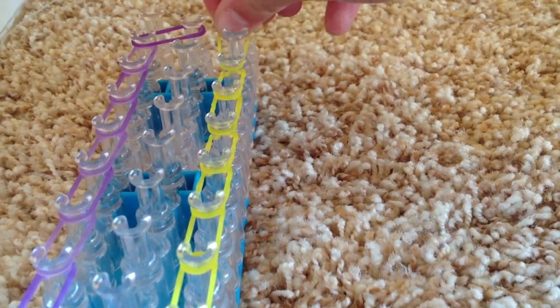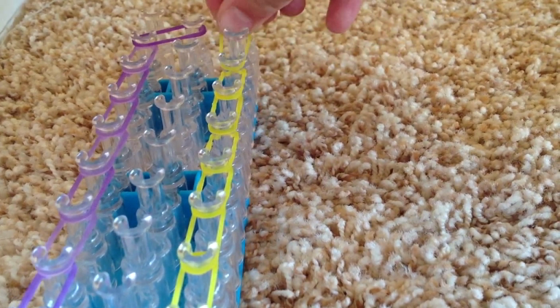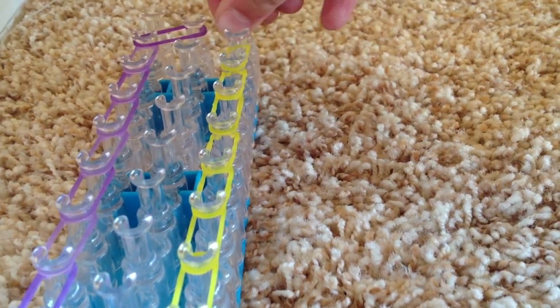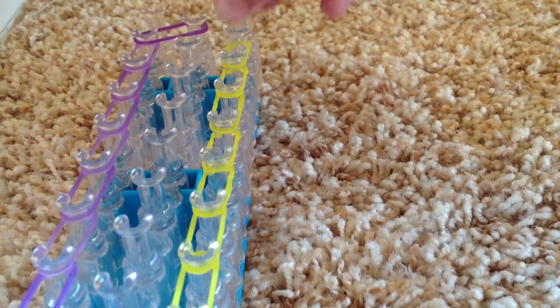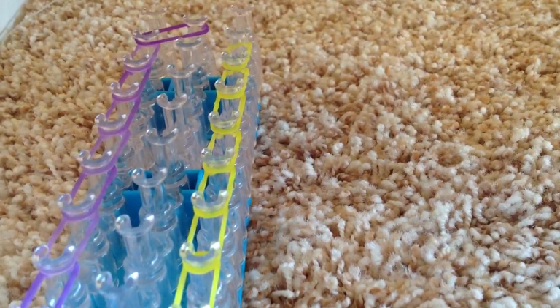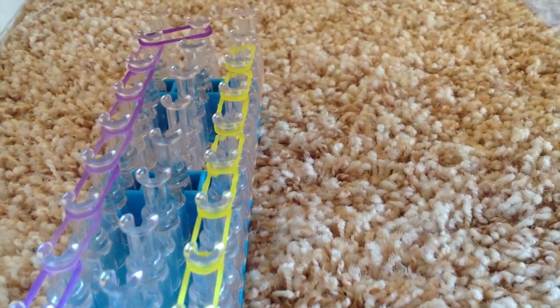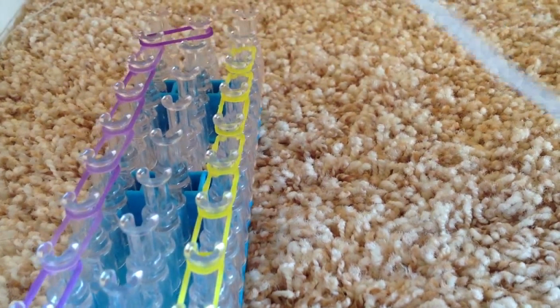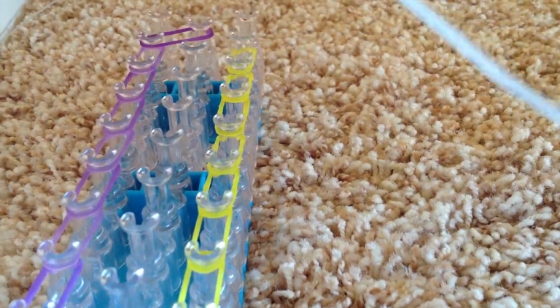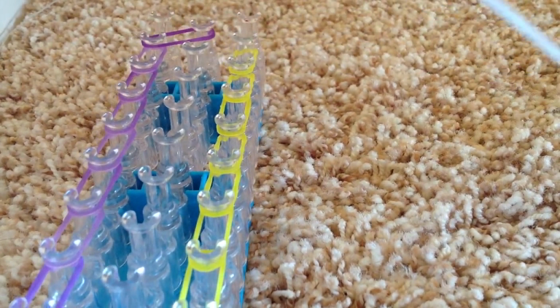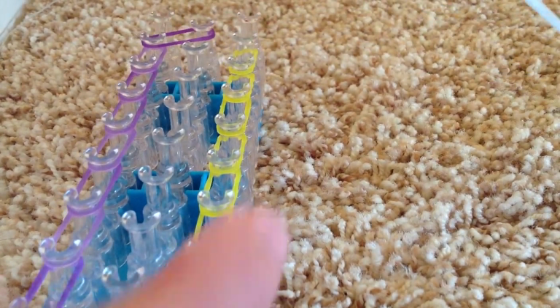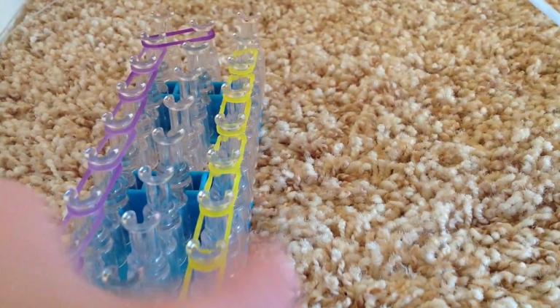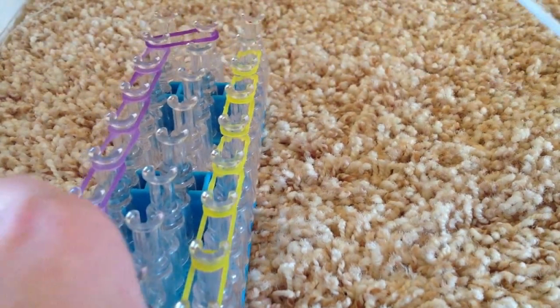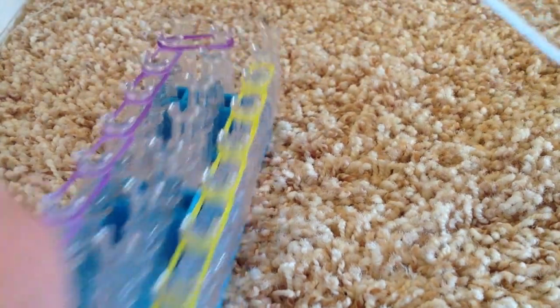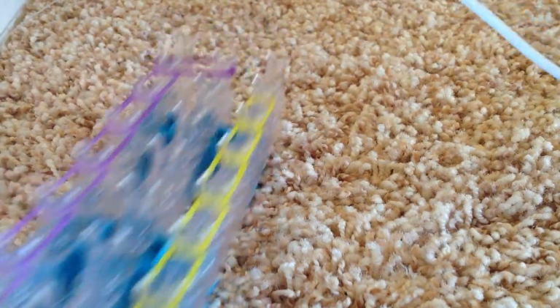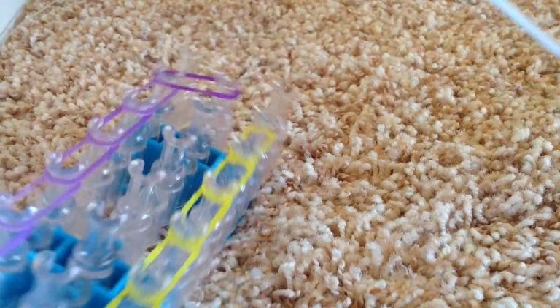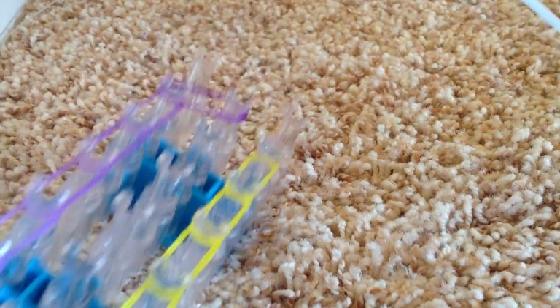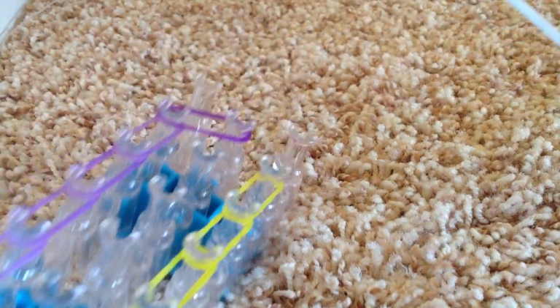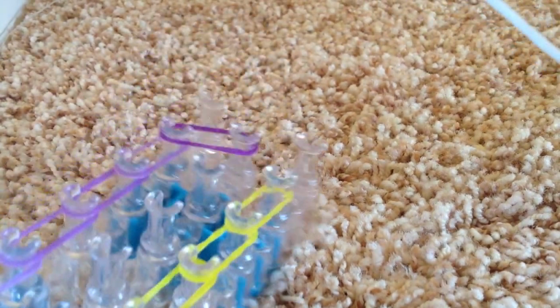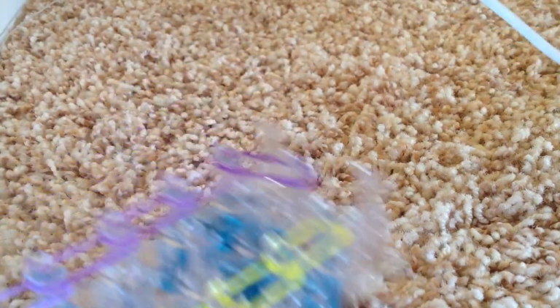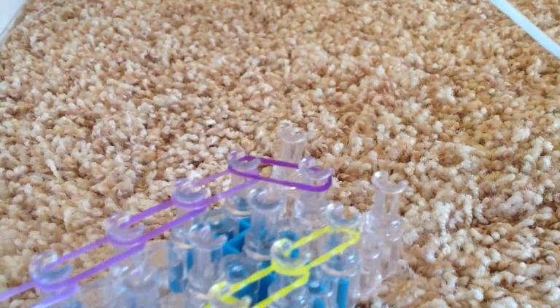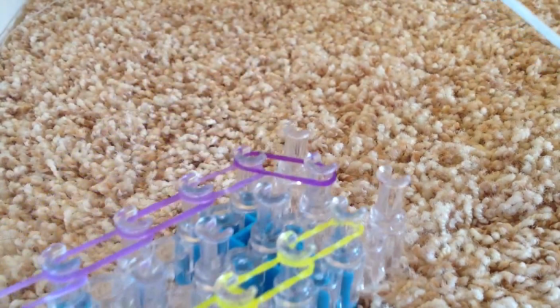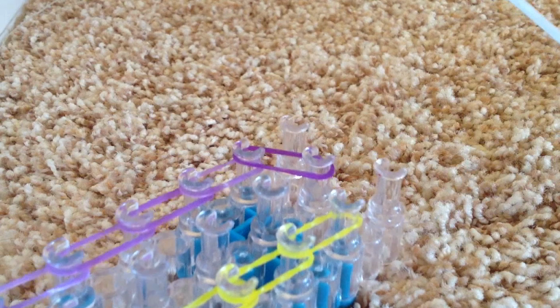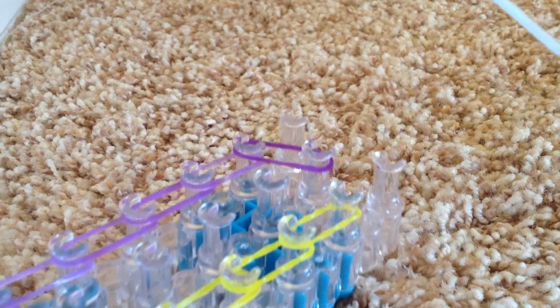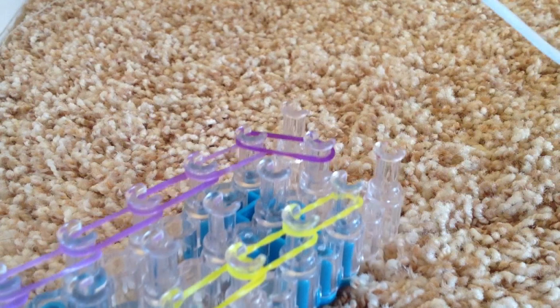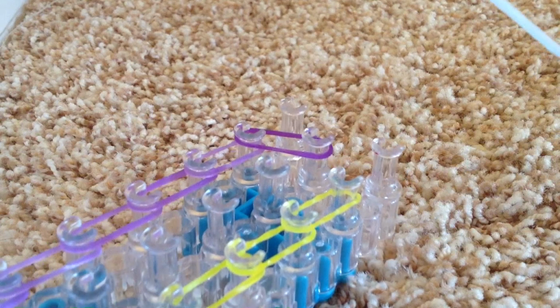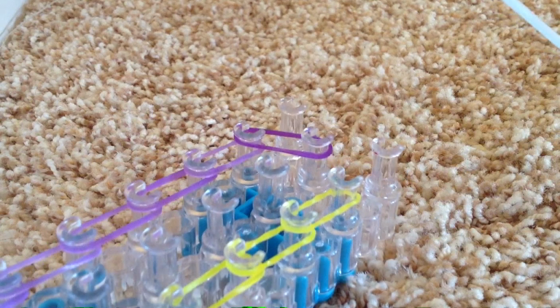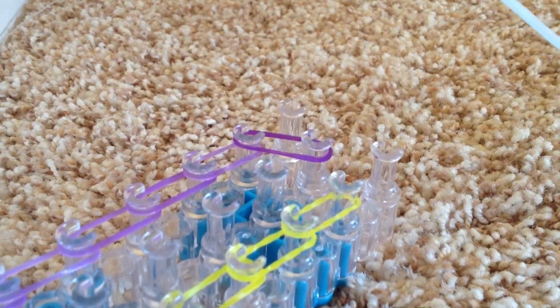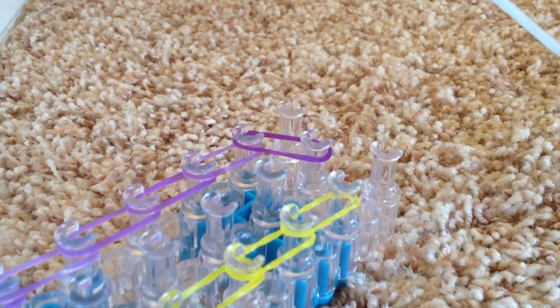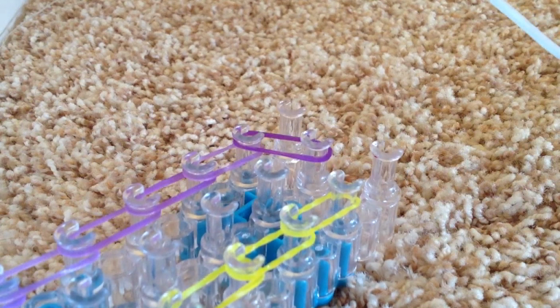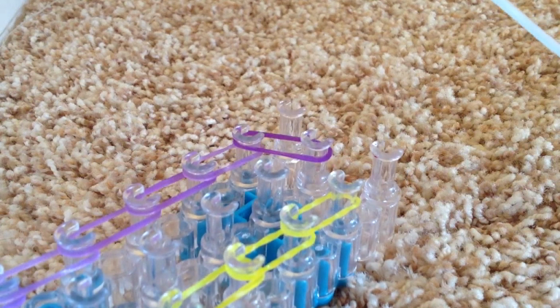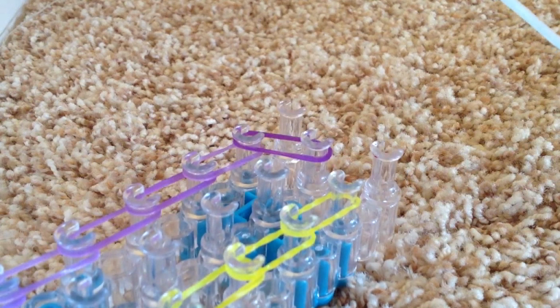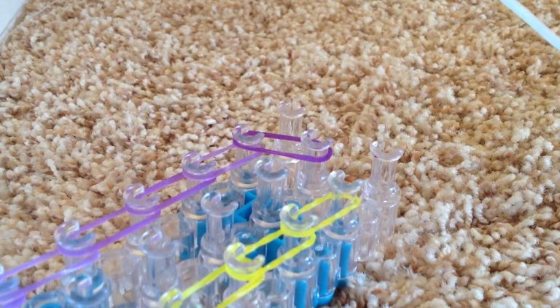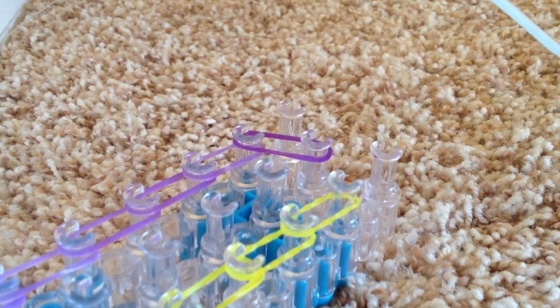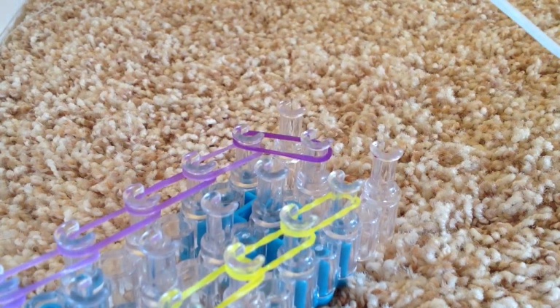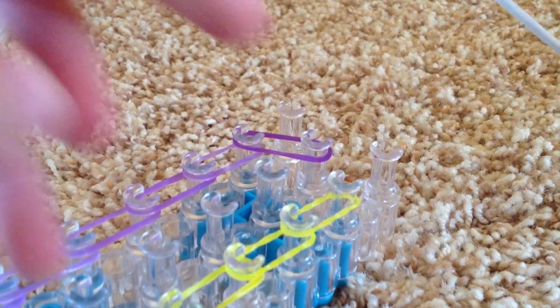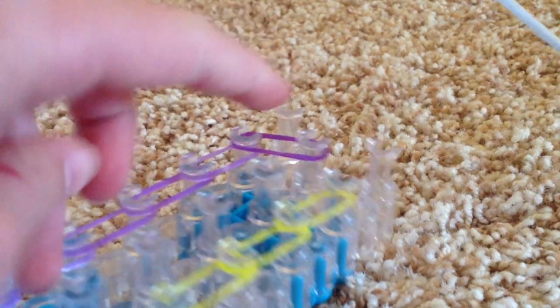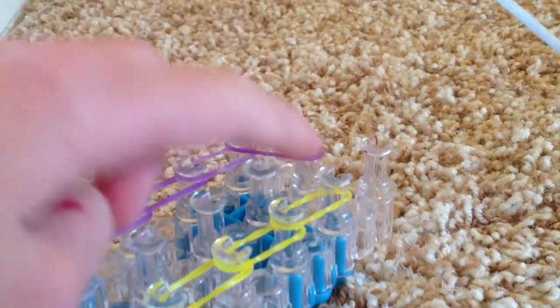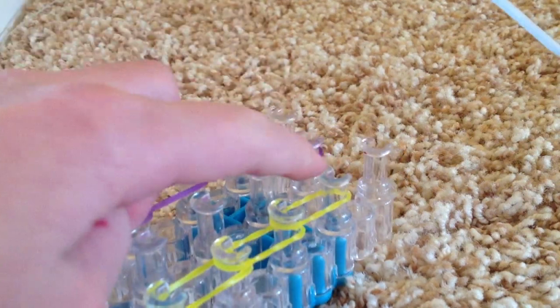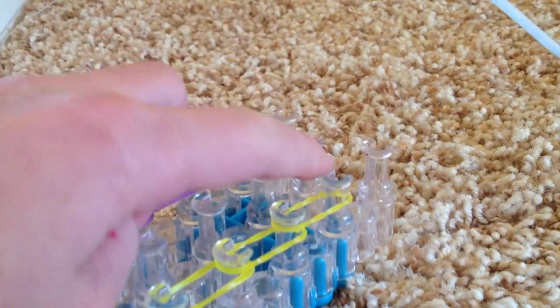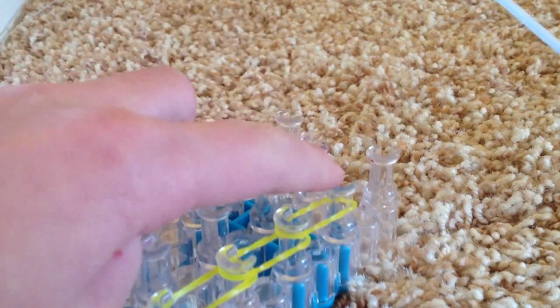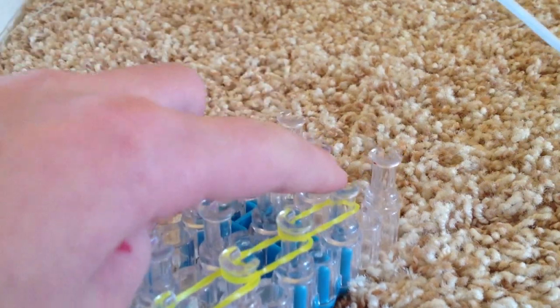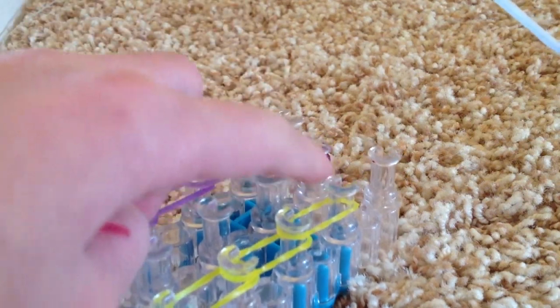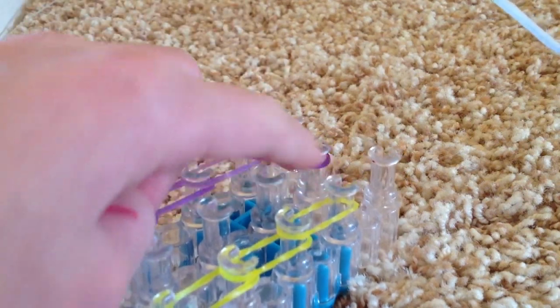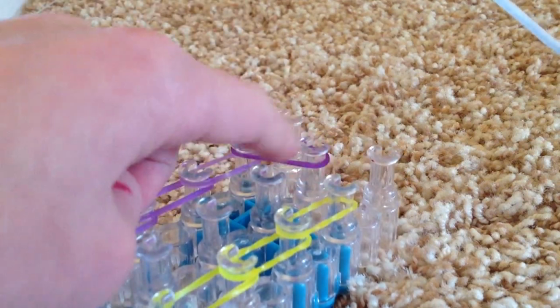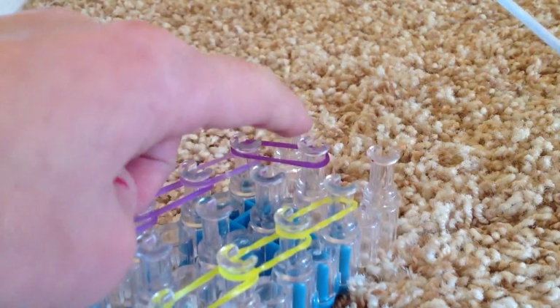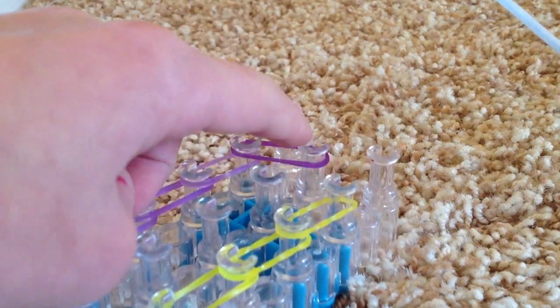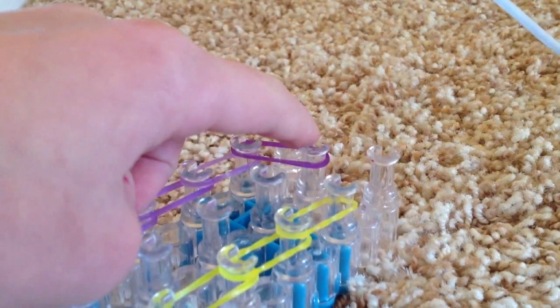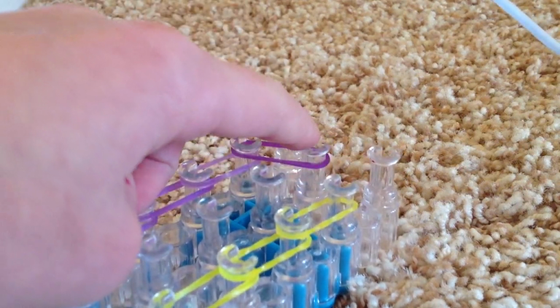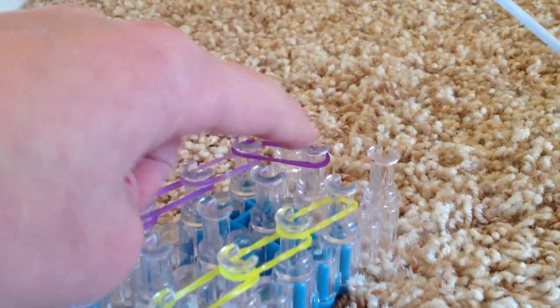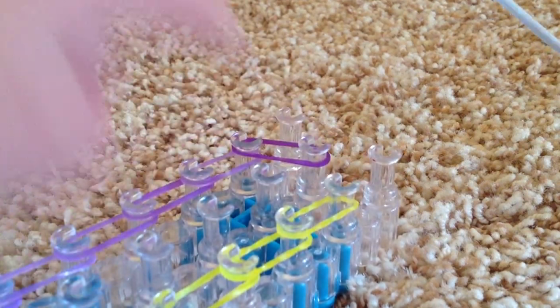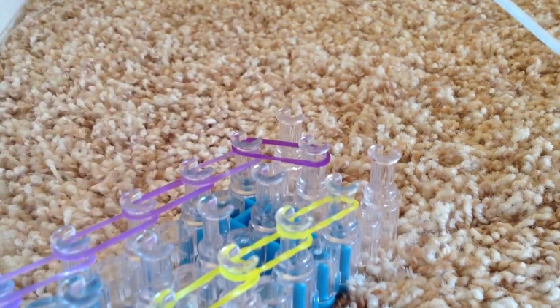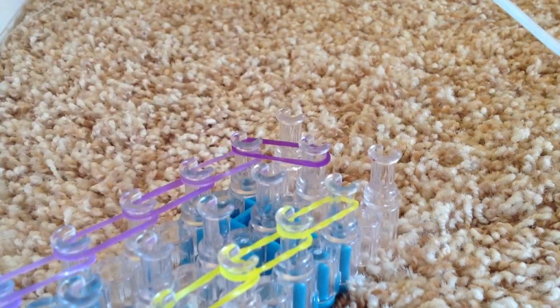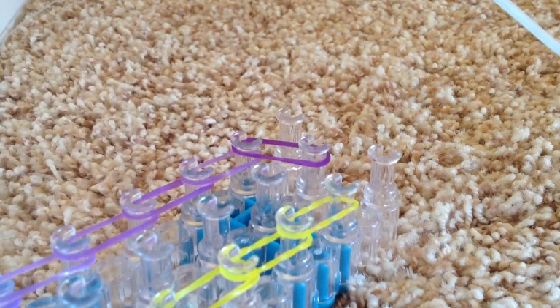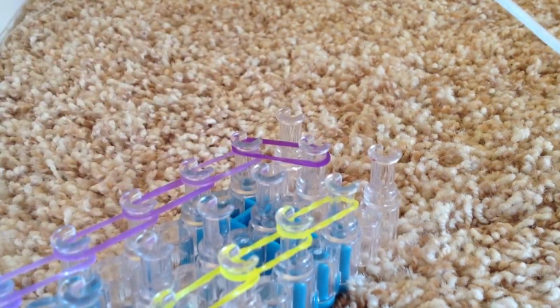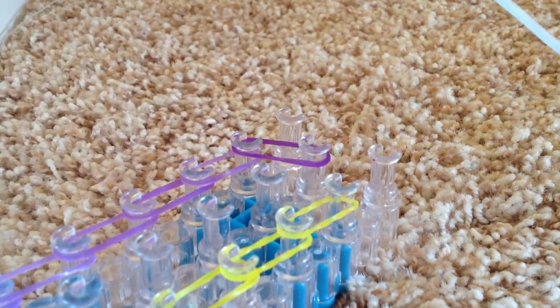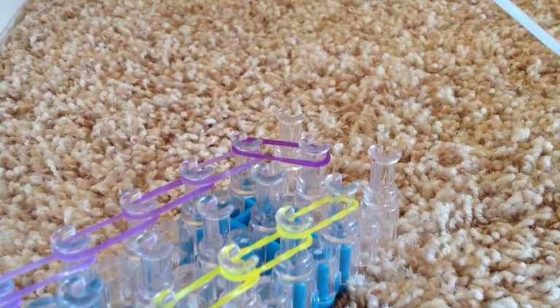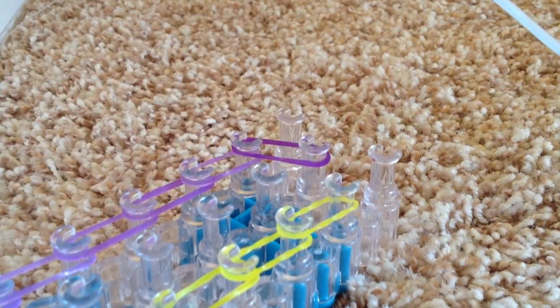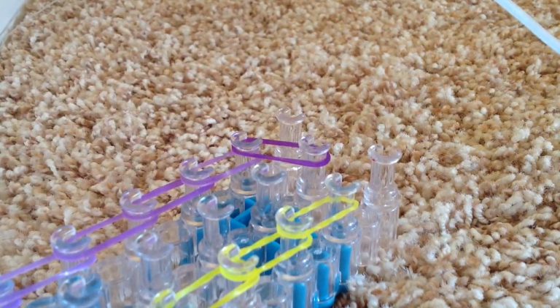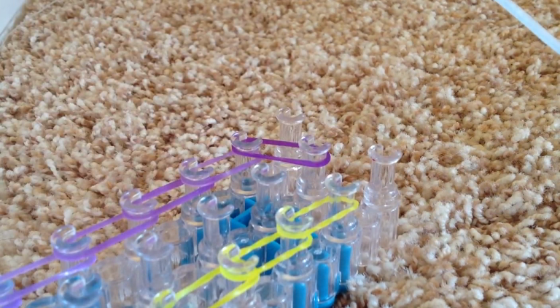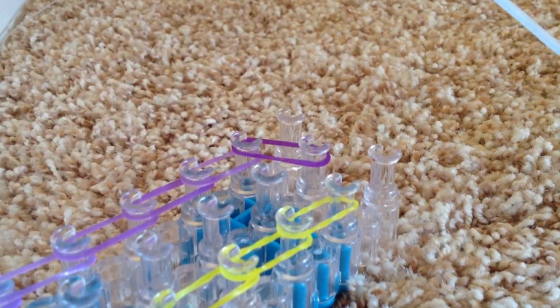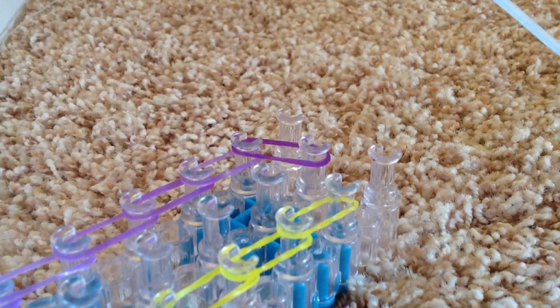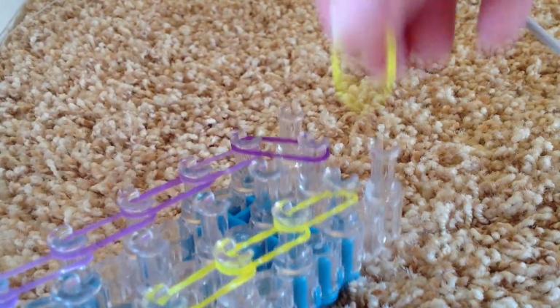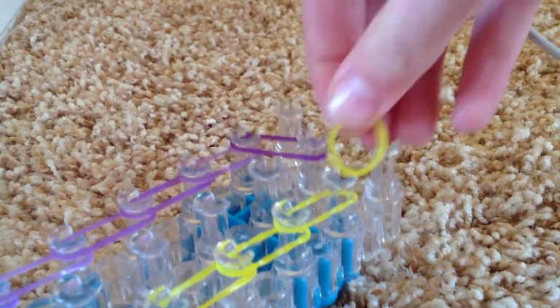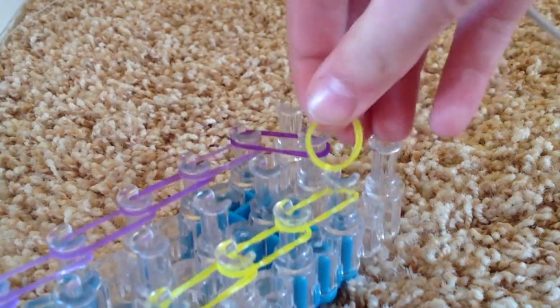Now that you are at the very last peg again, you will go from this peg to this peg — from the center.